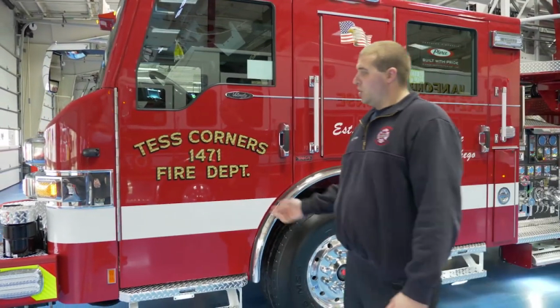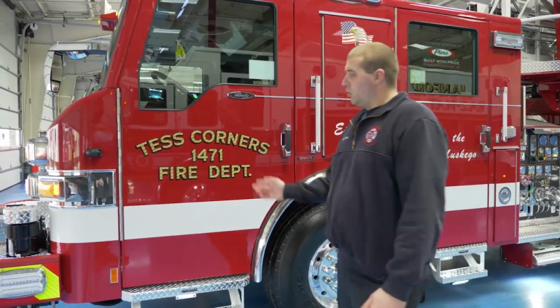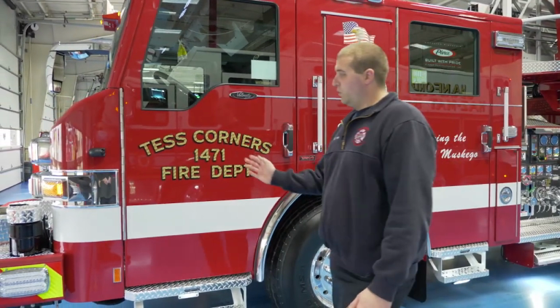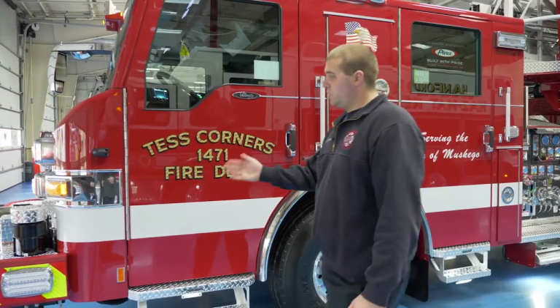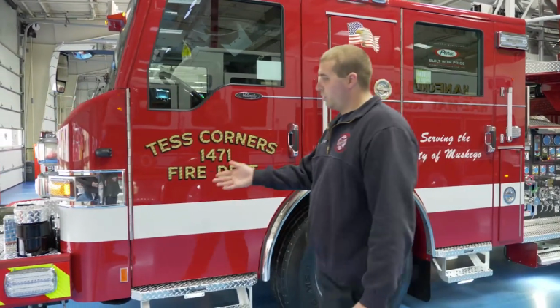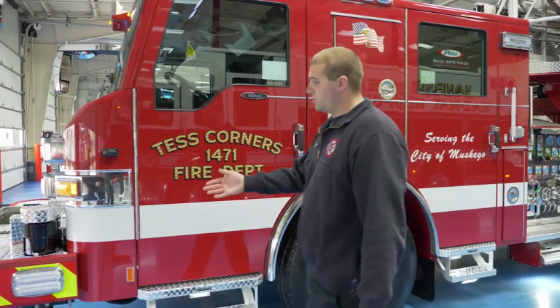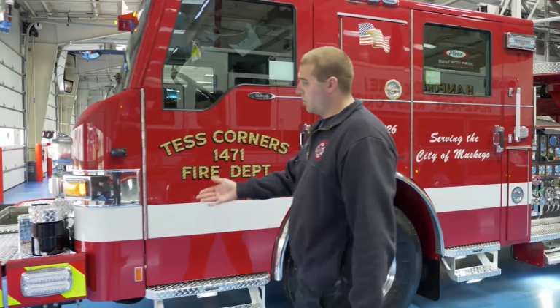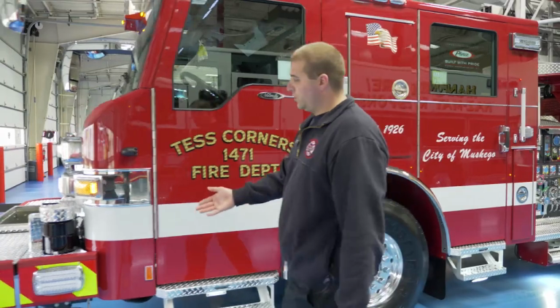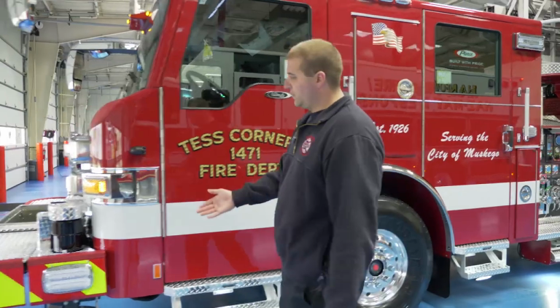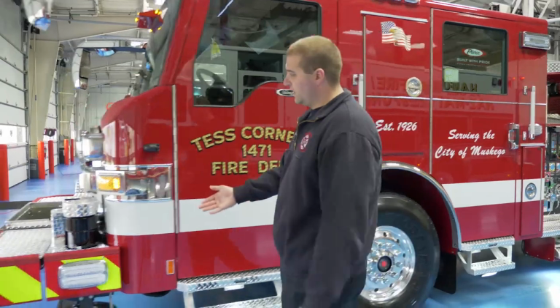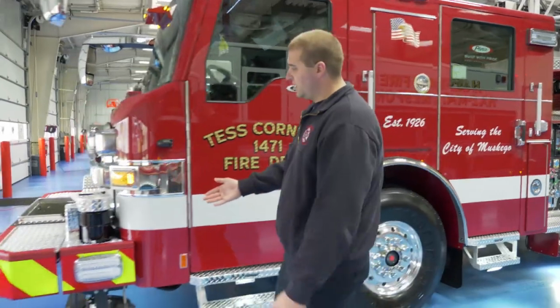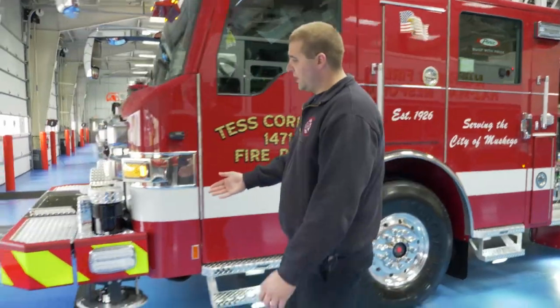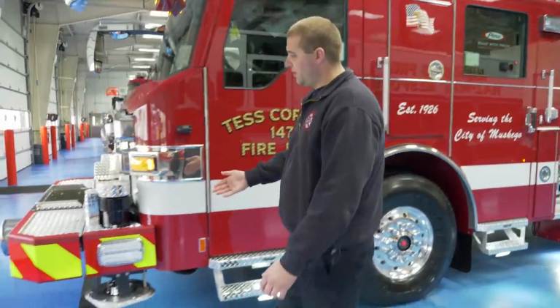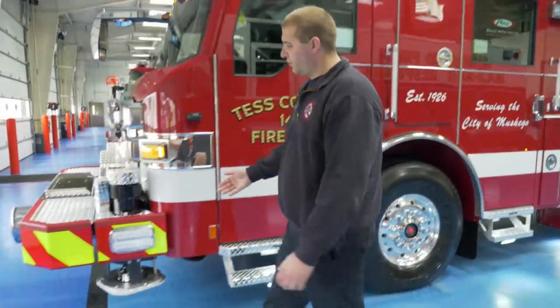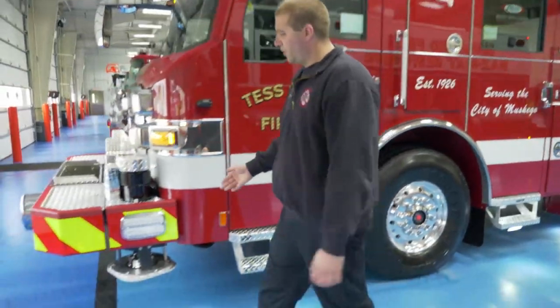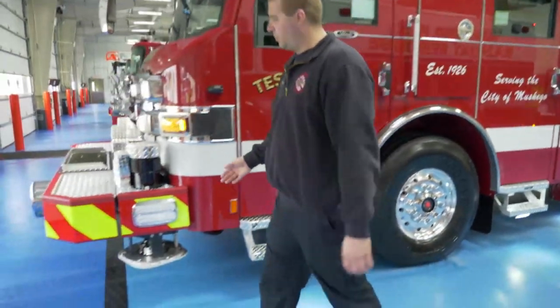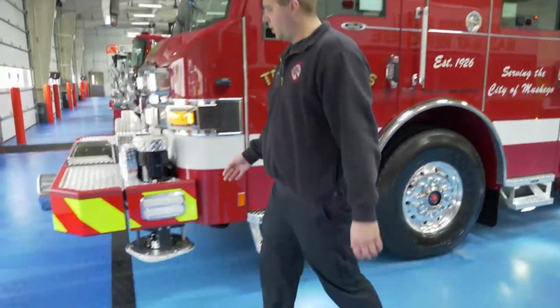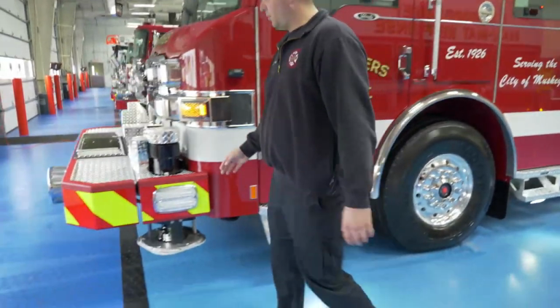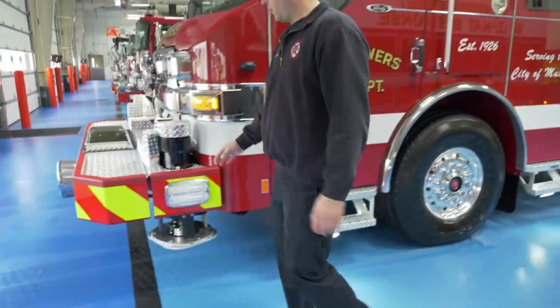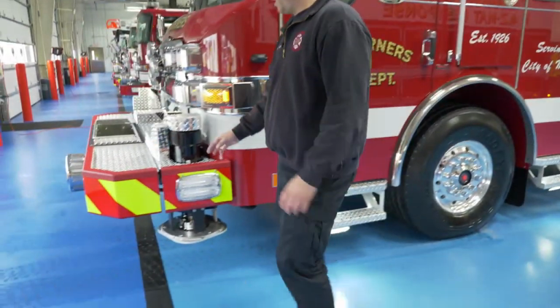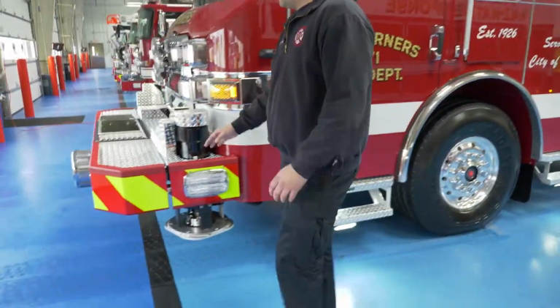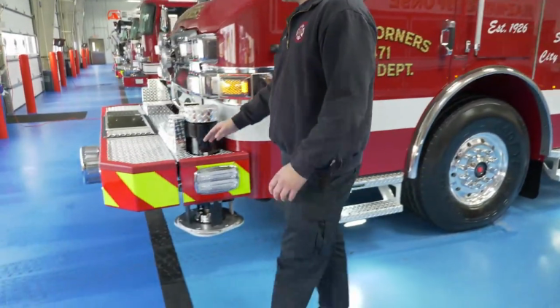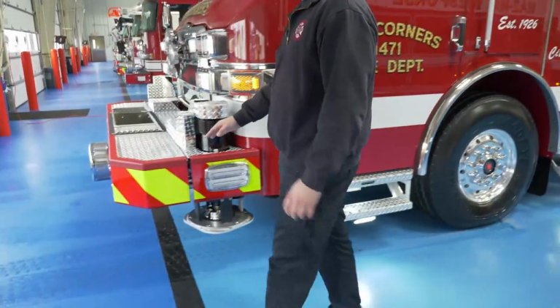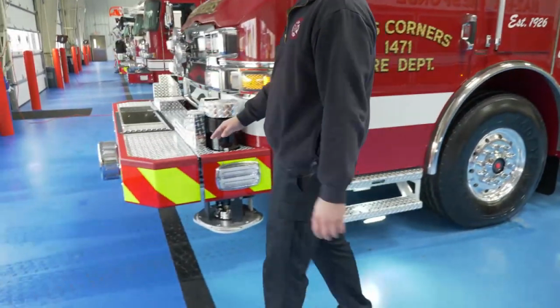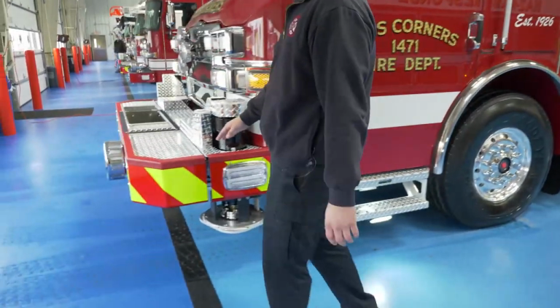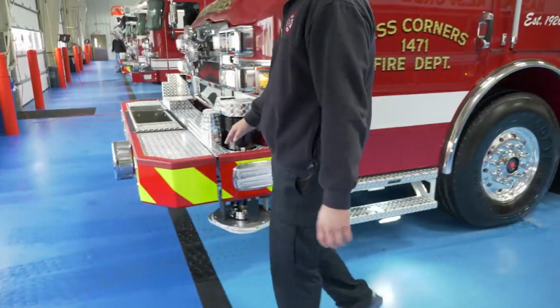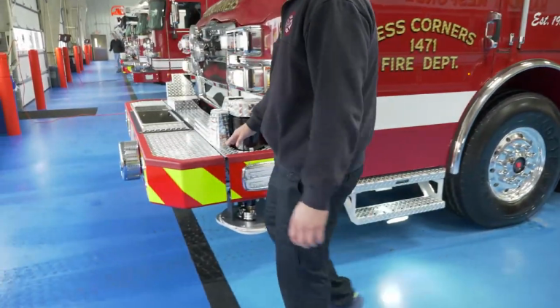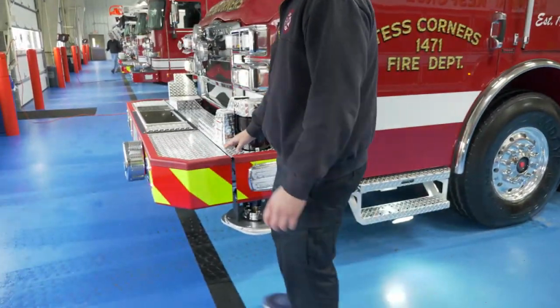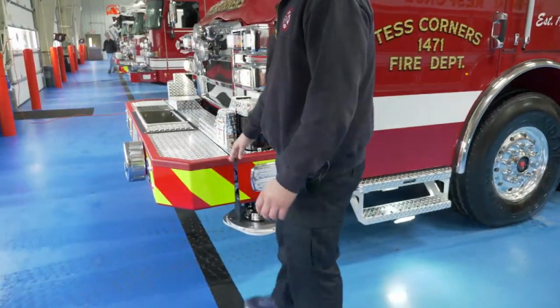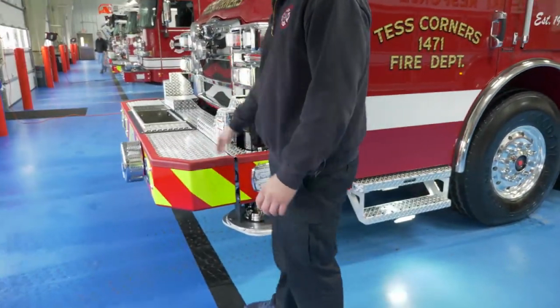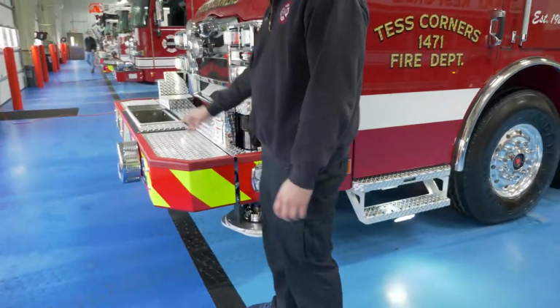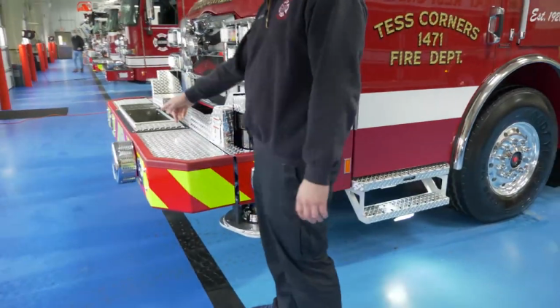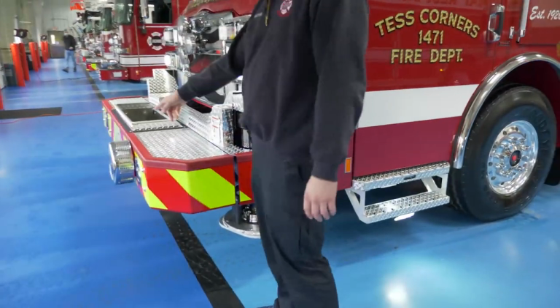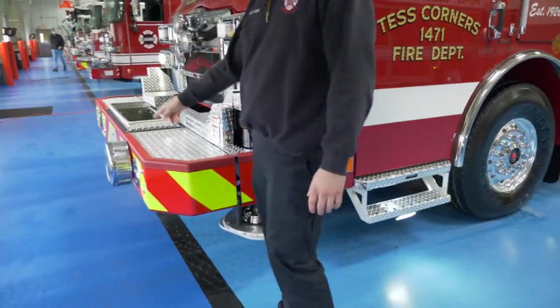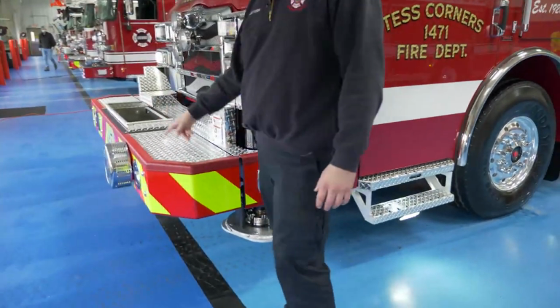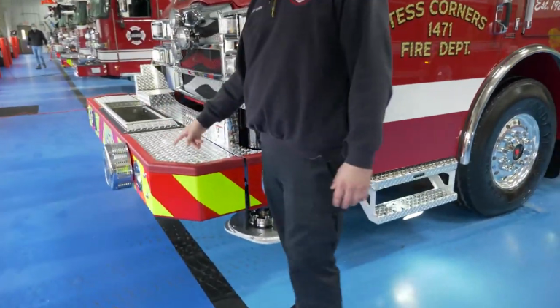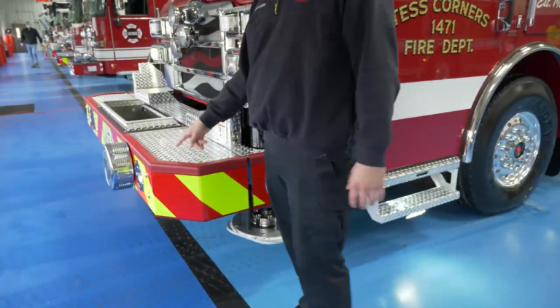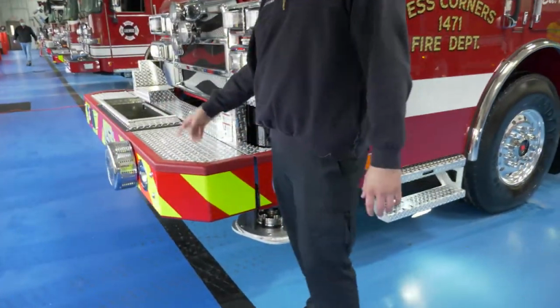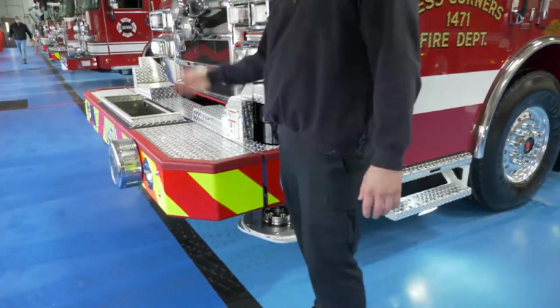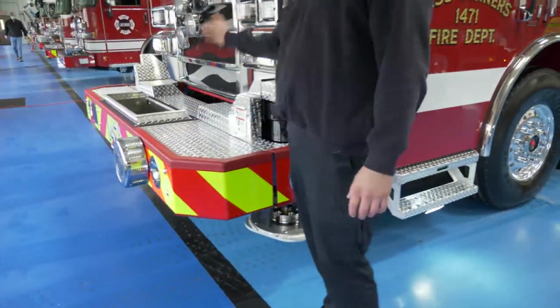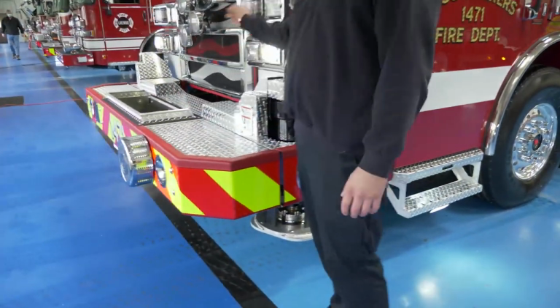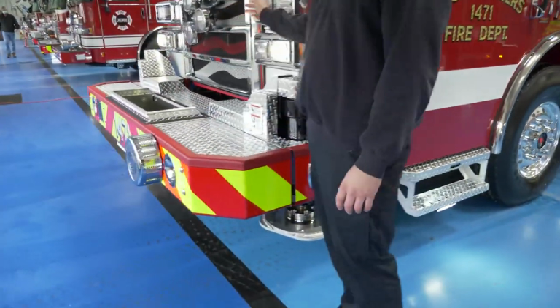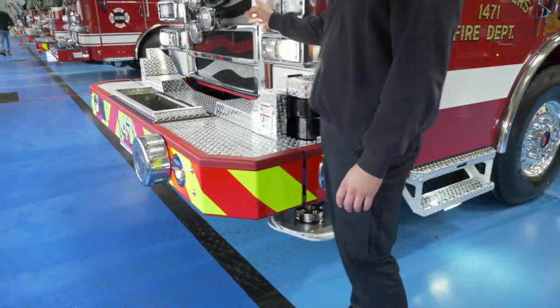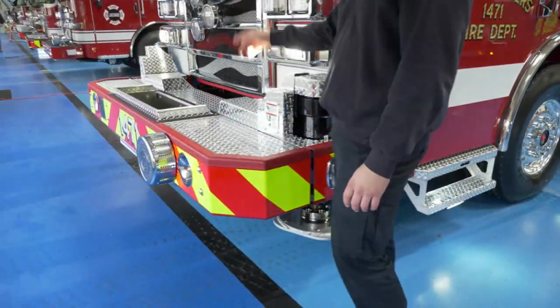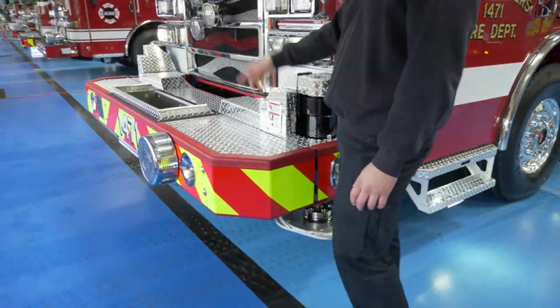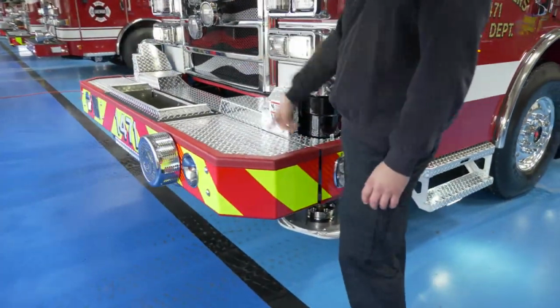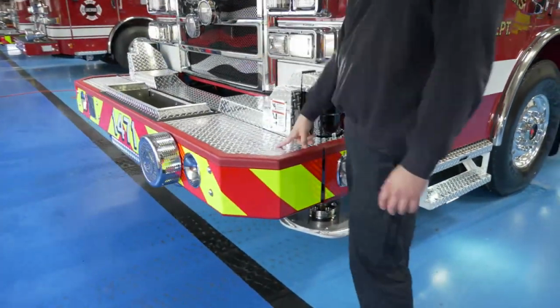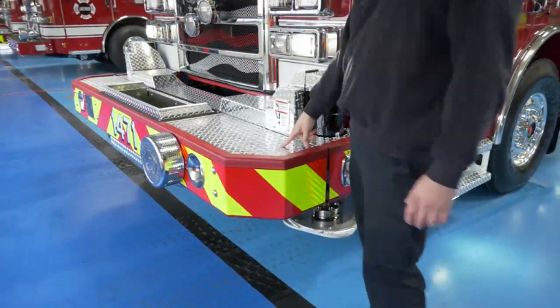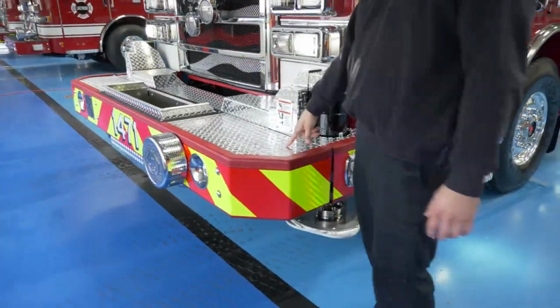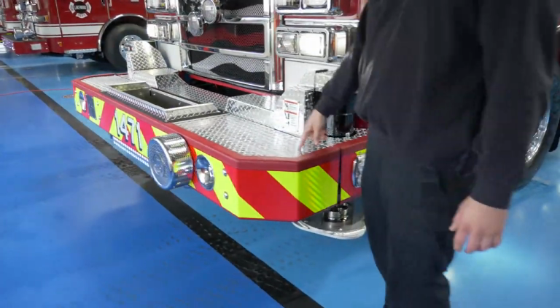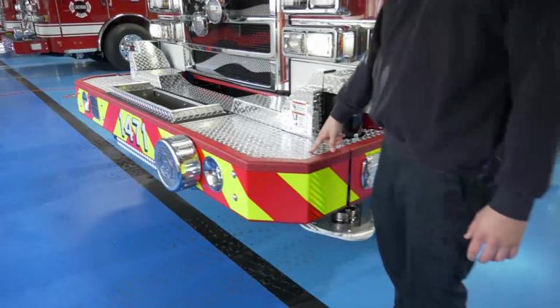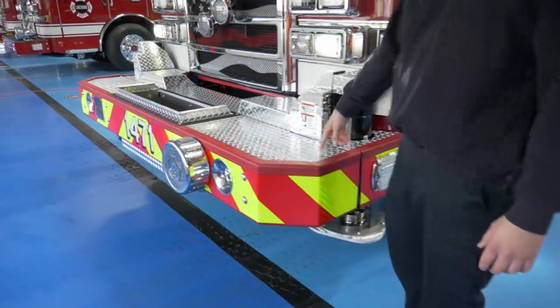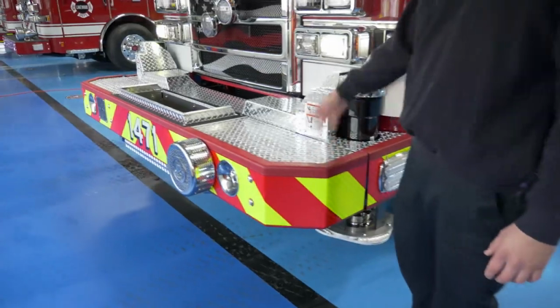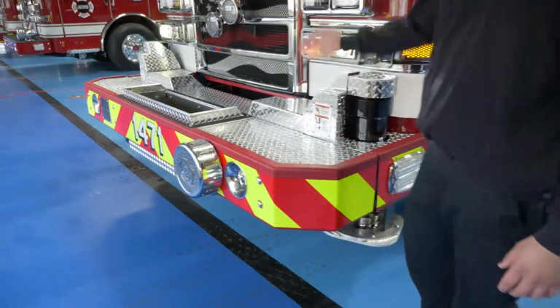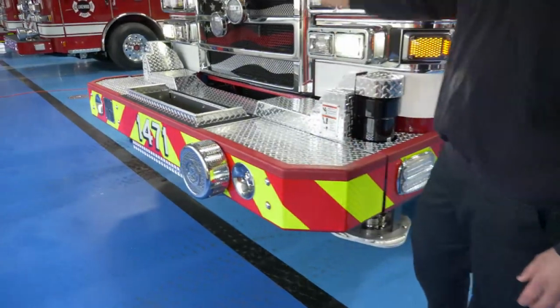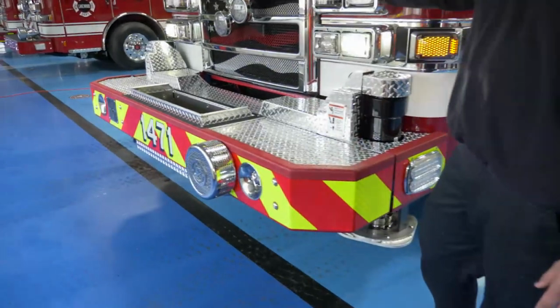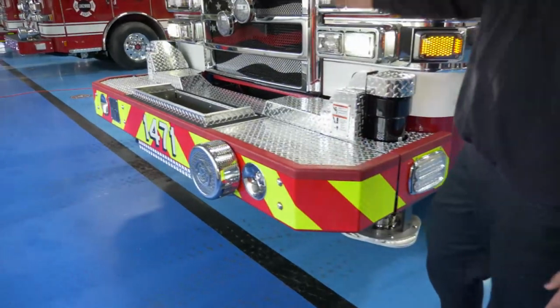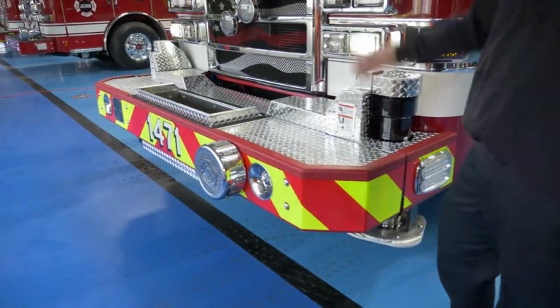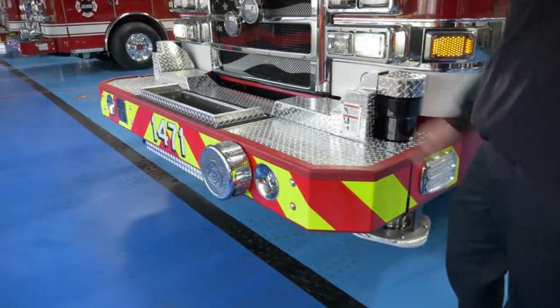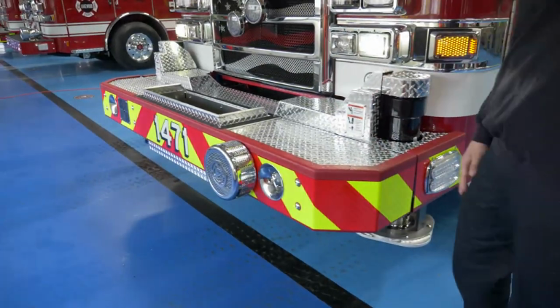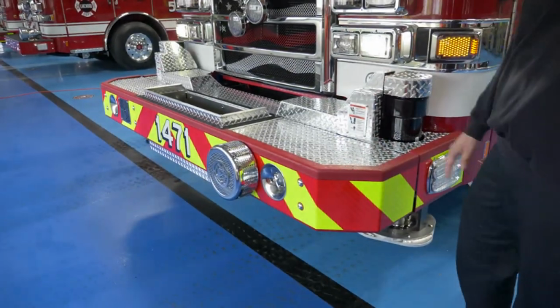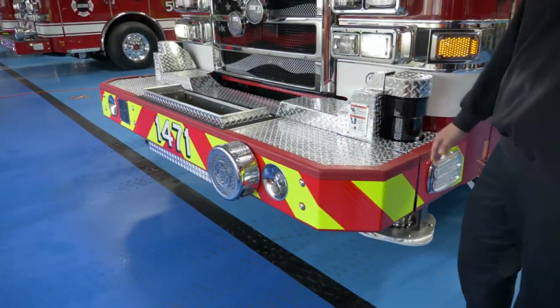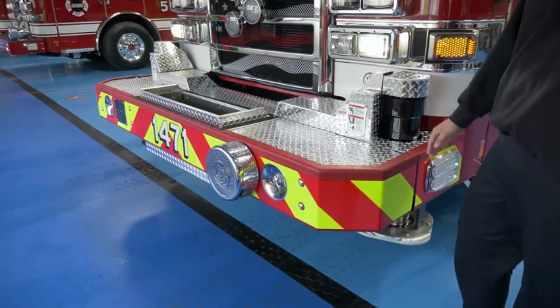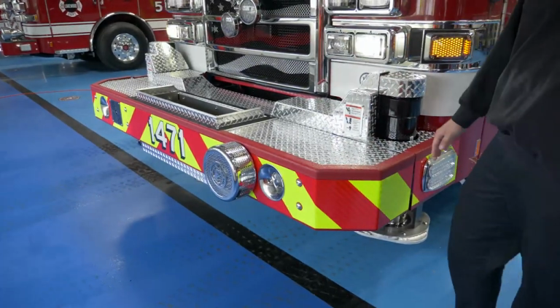We chose to go with the extended front bumper on our truck to move the Federal Q siren from the grill down to the bumper and make room for the roto-ray.